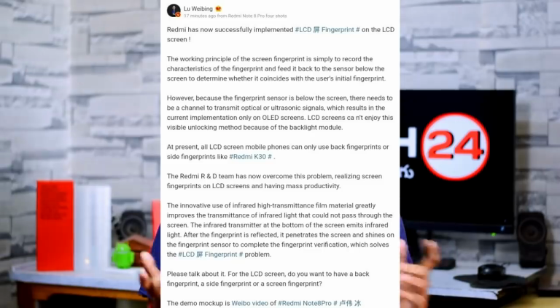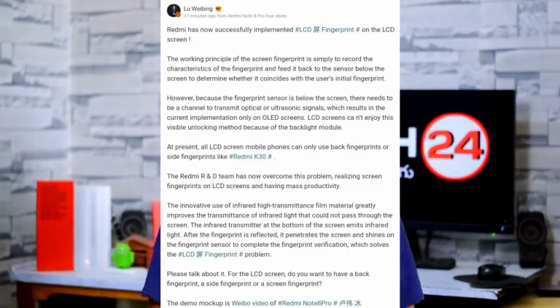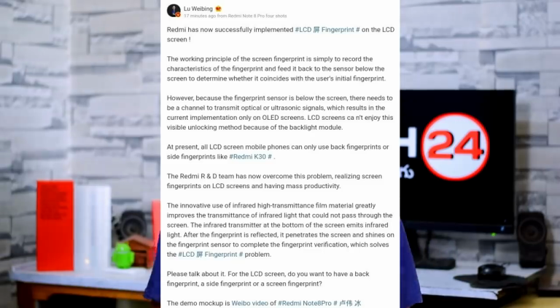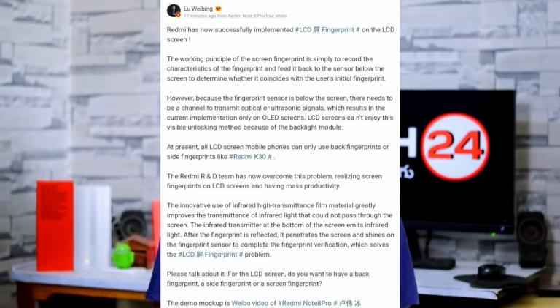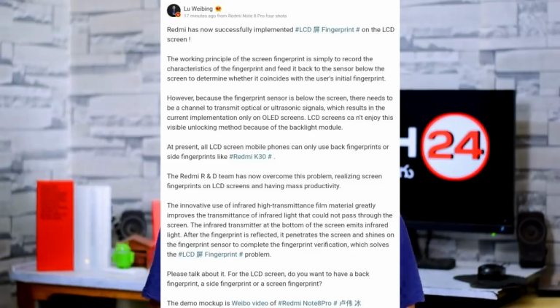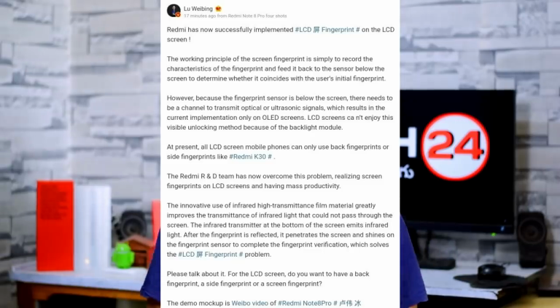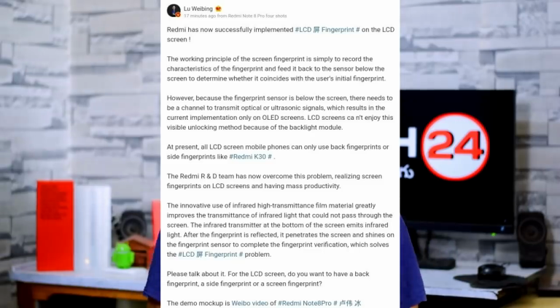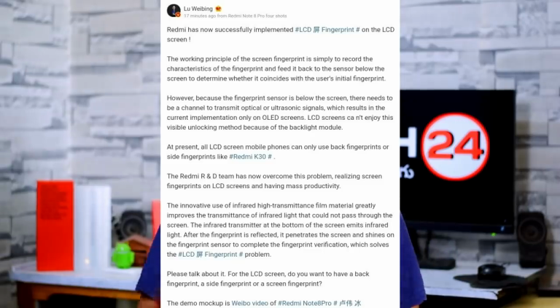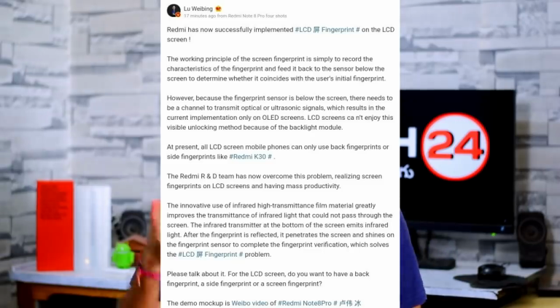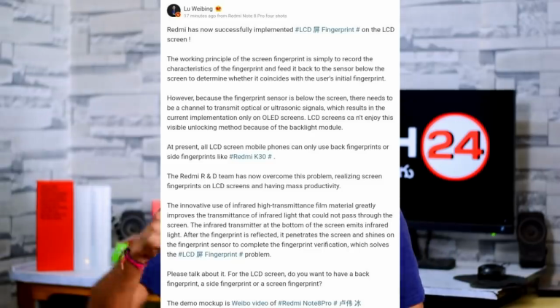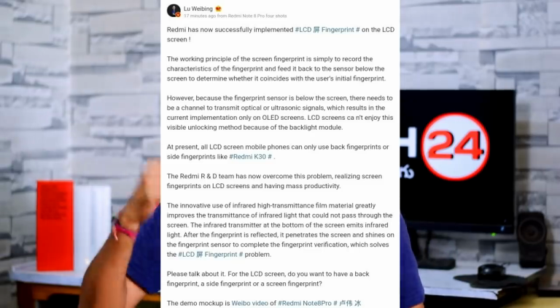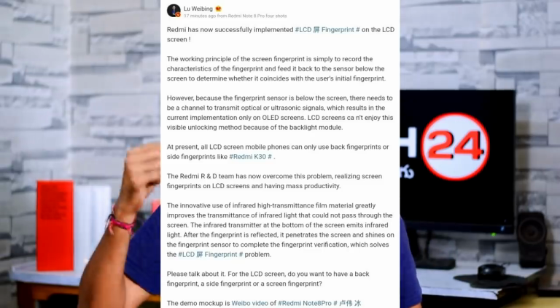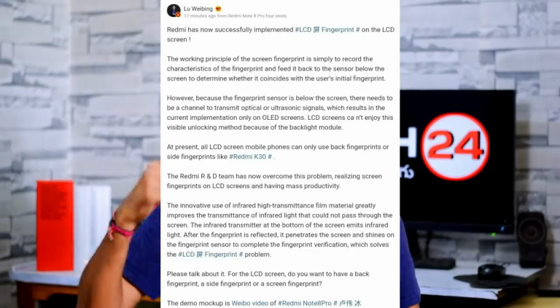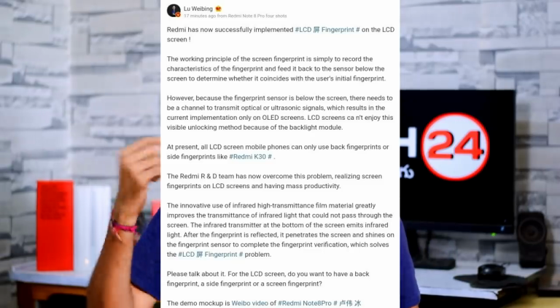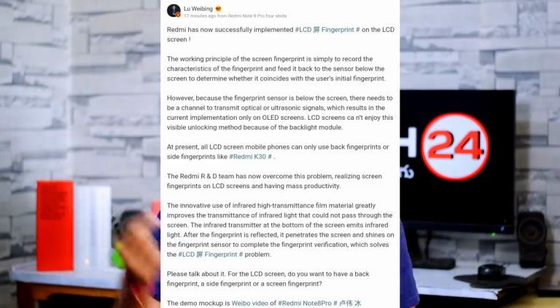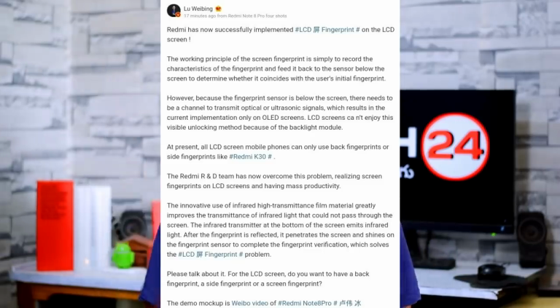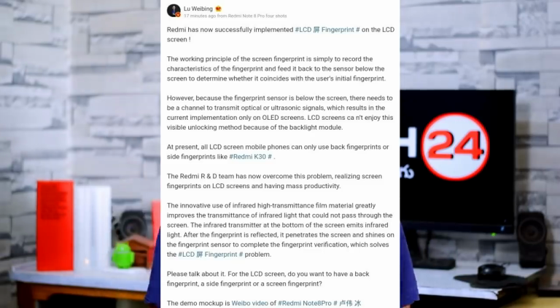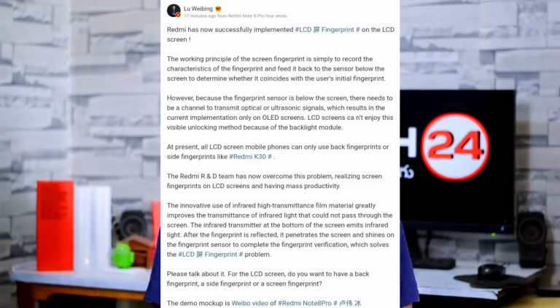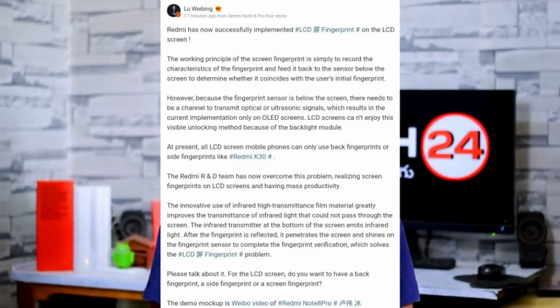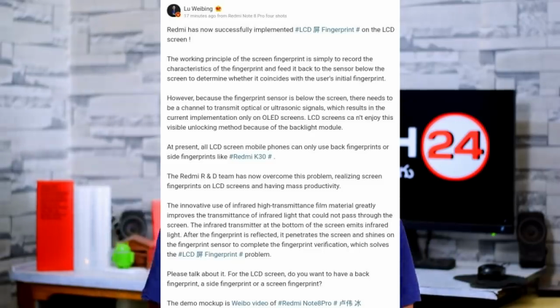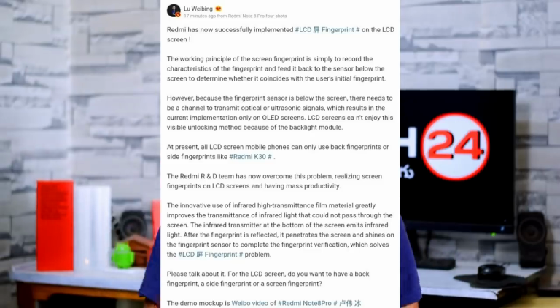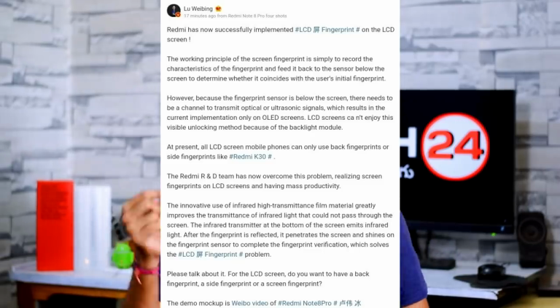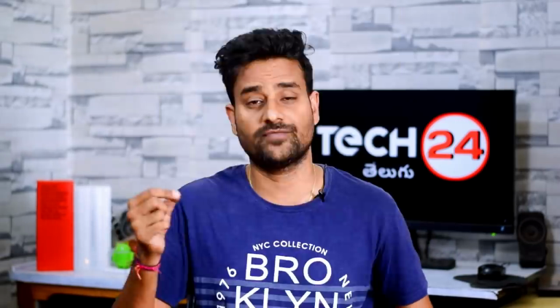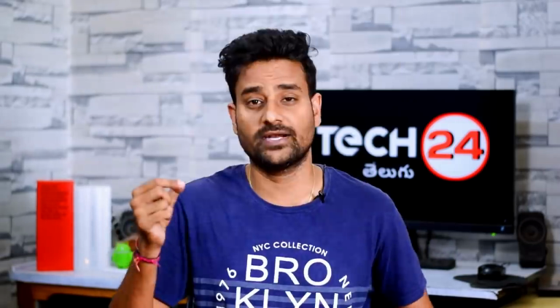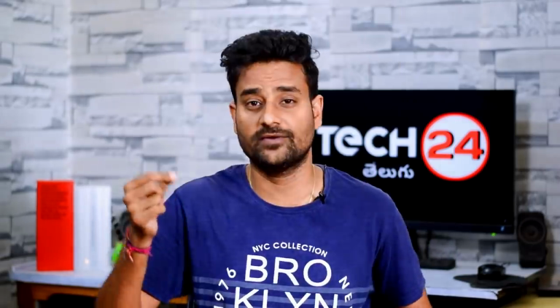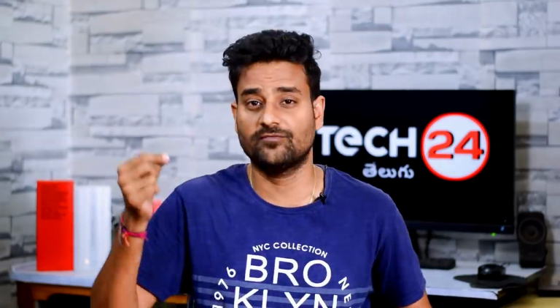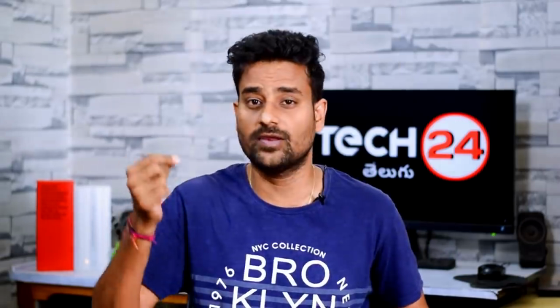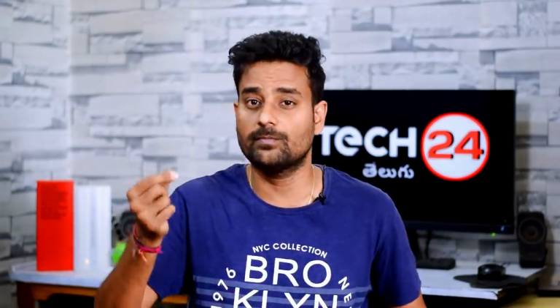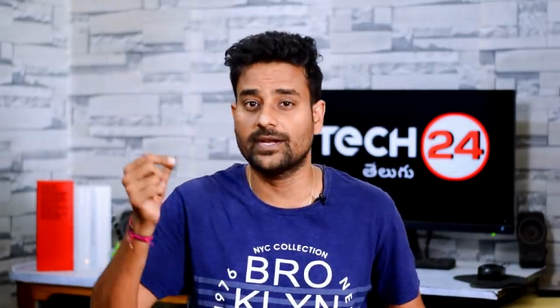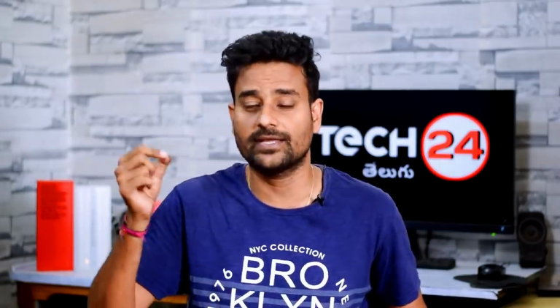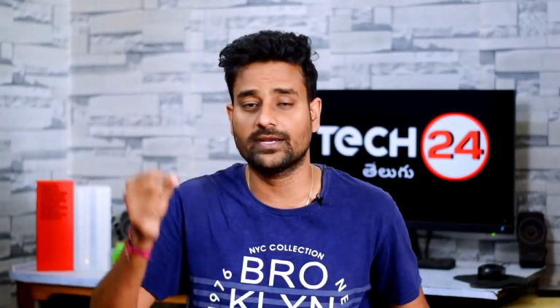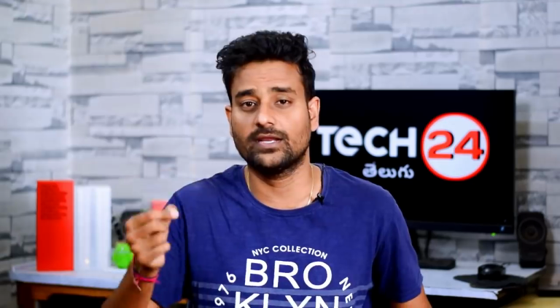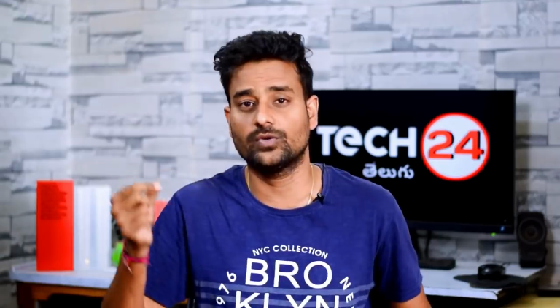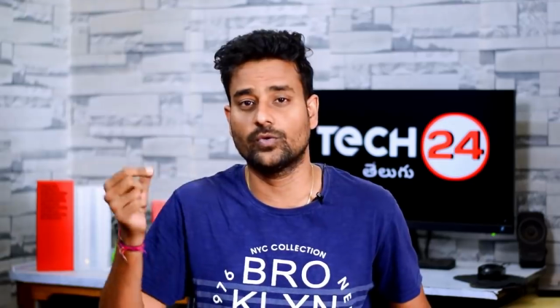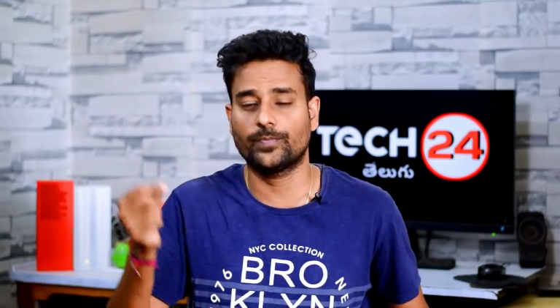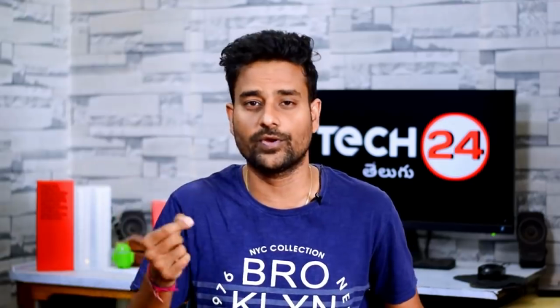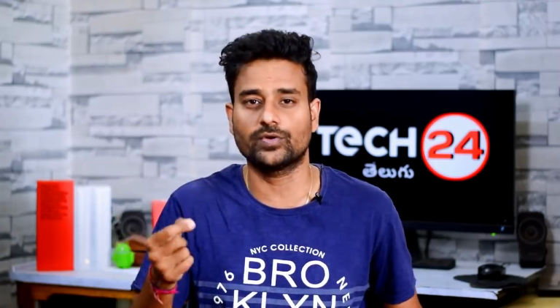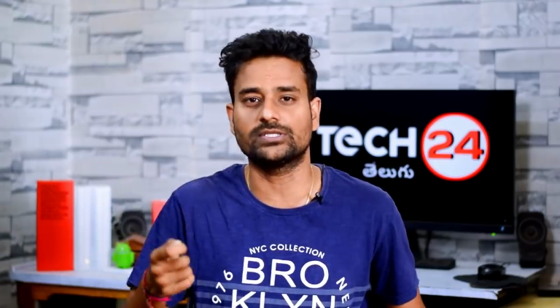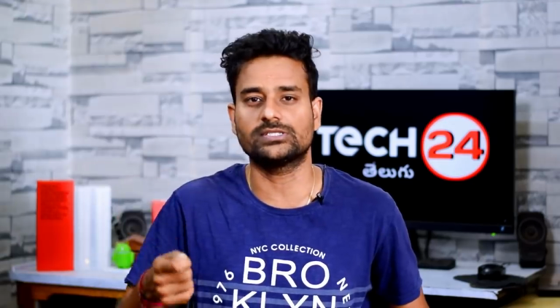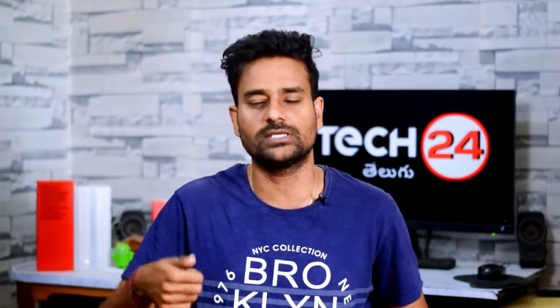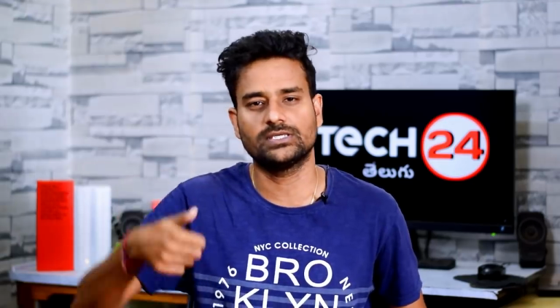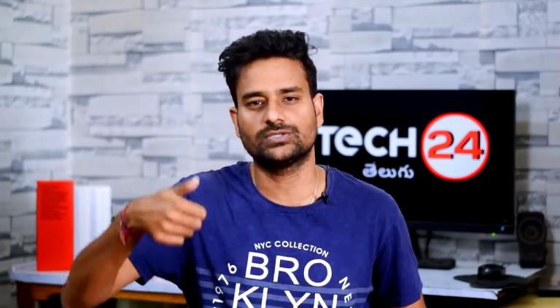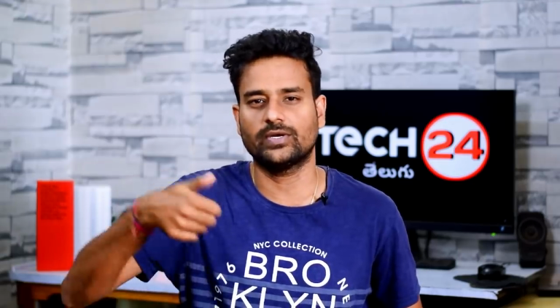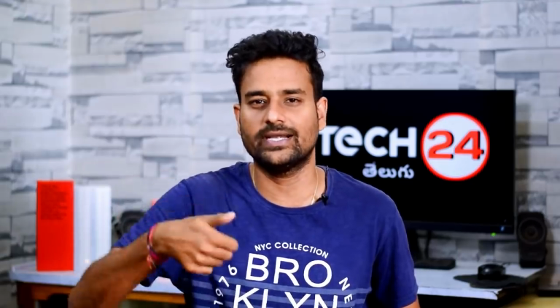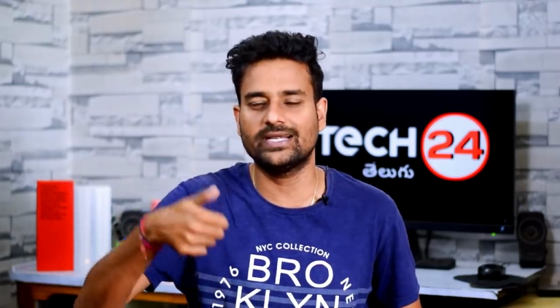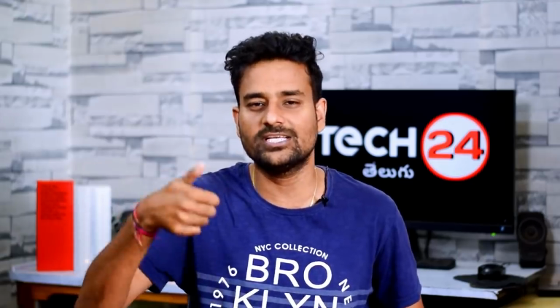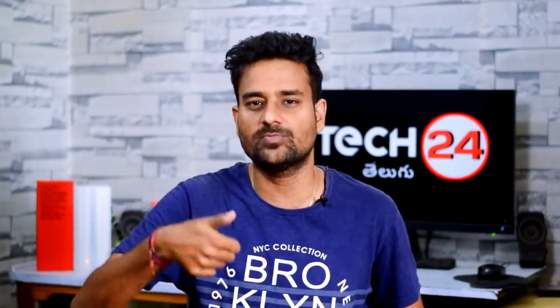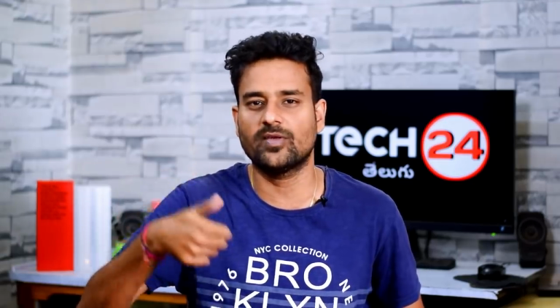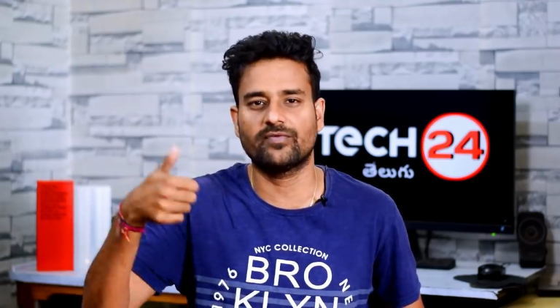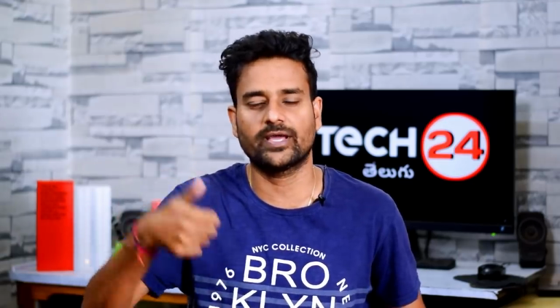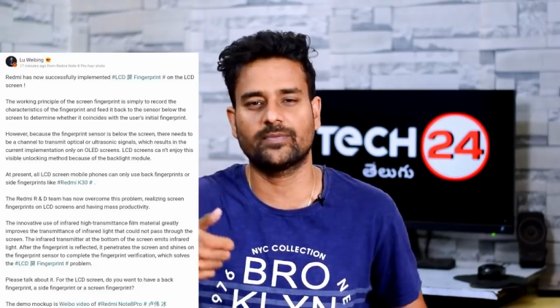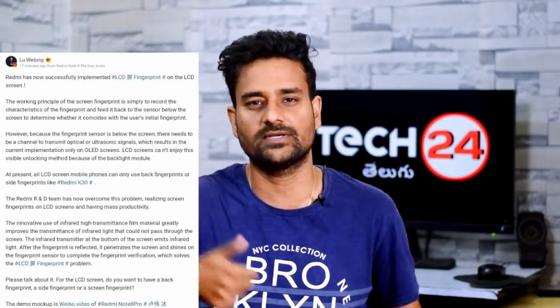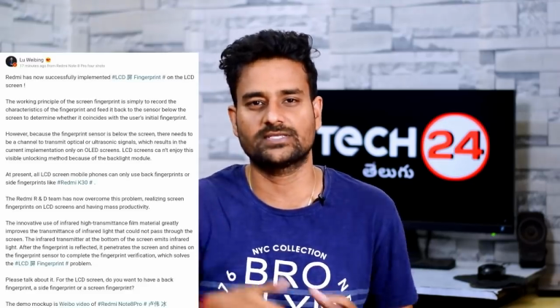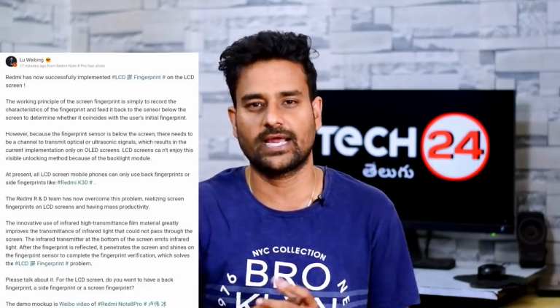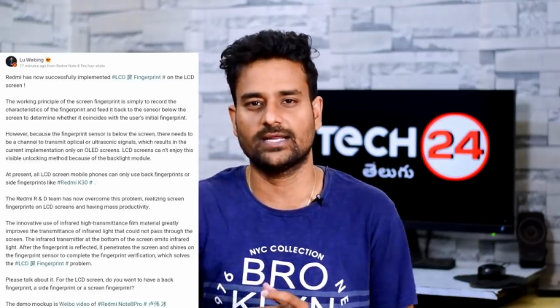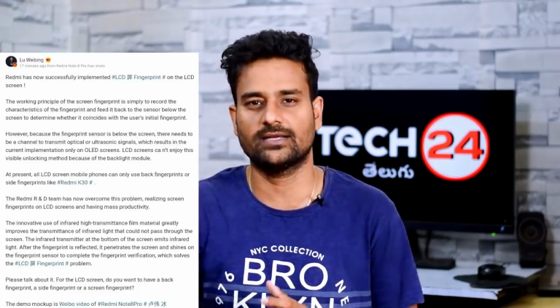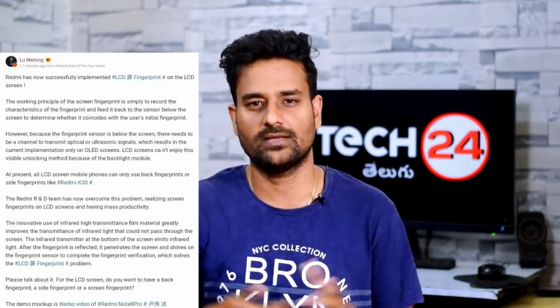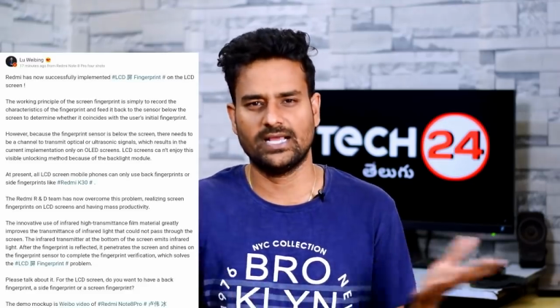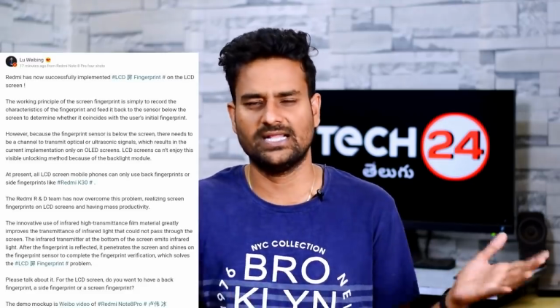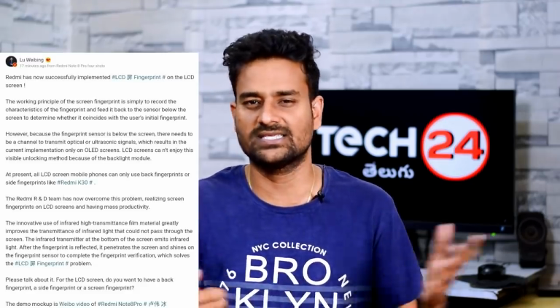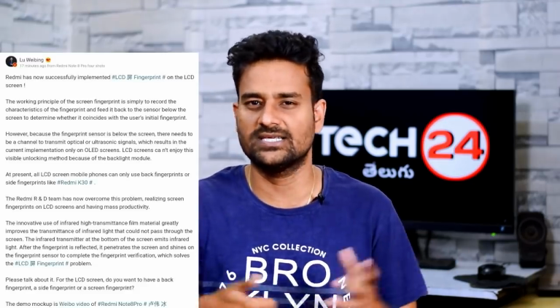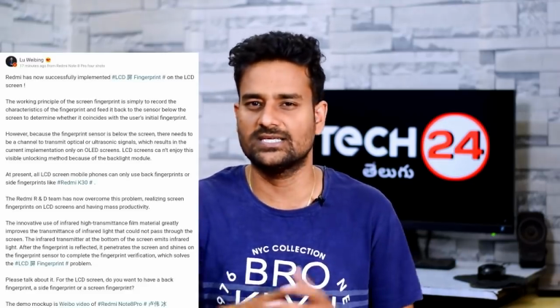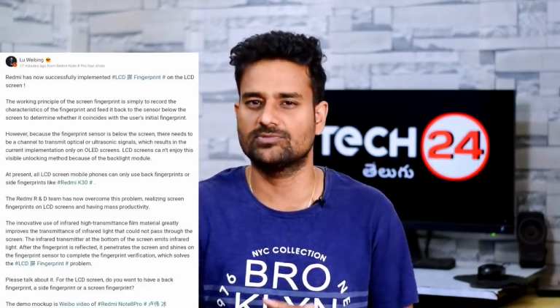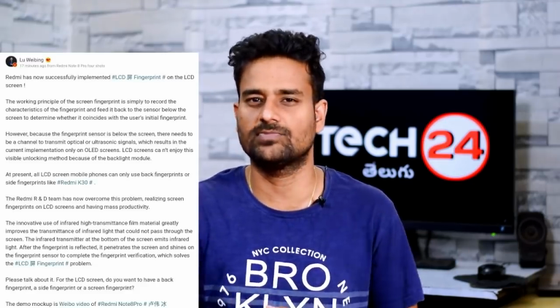The IPS display uses infrared film material, which is how the In-Display Fingerprint Scanner works on the LCD display.